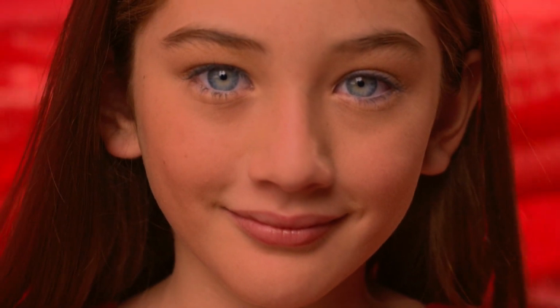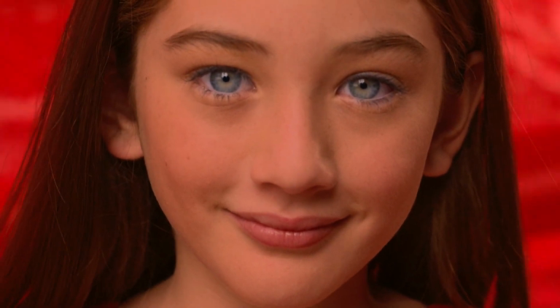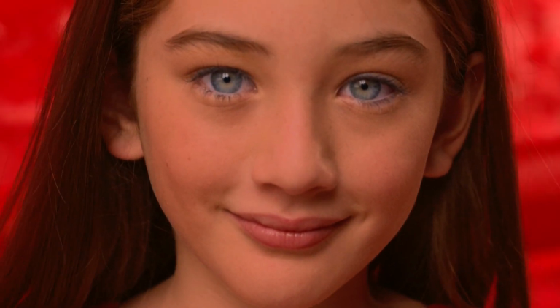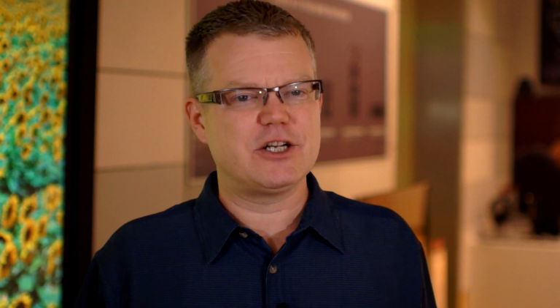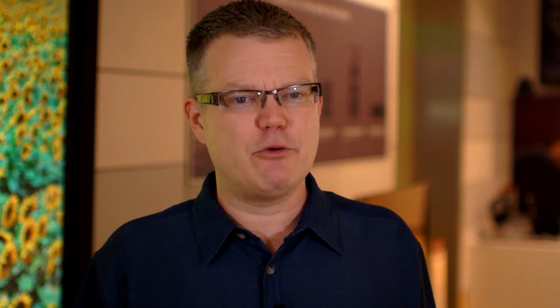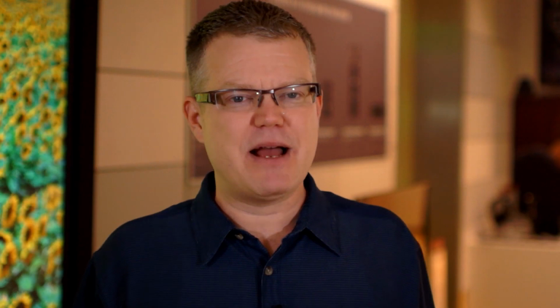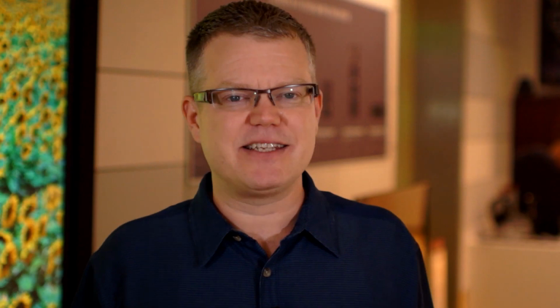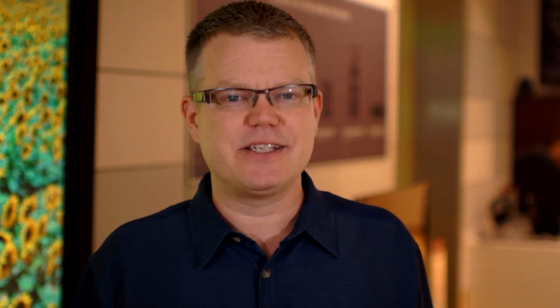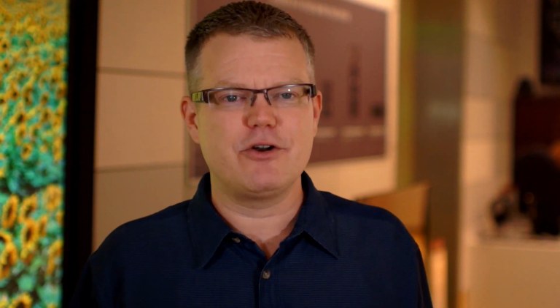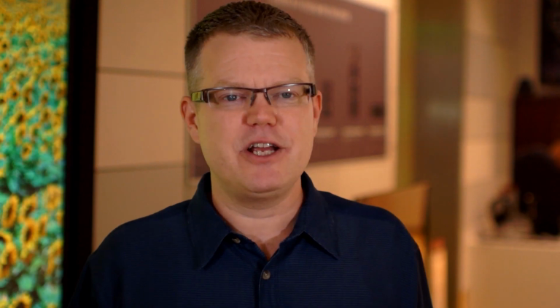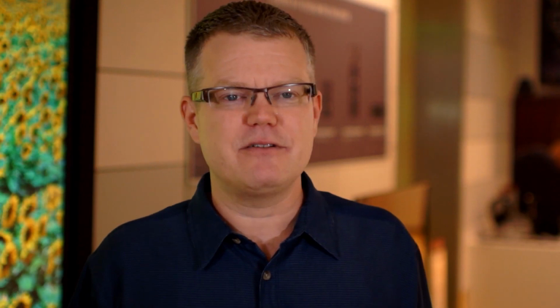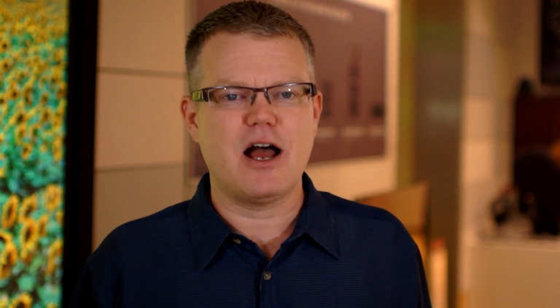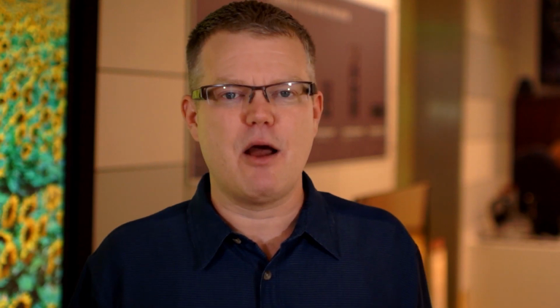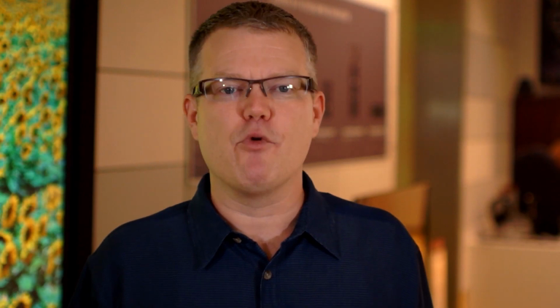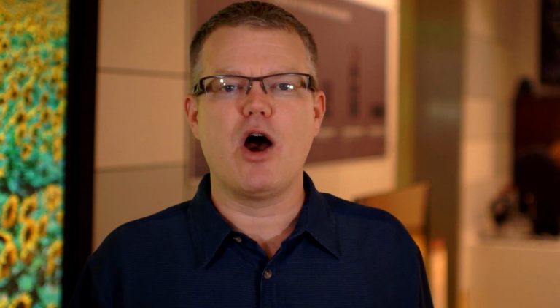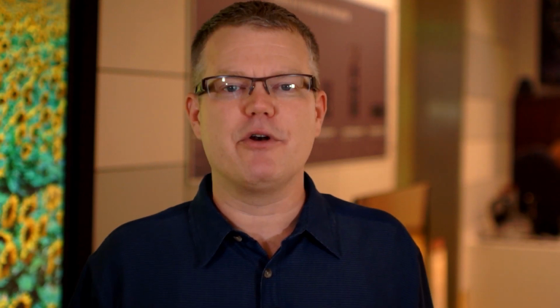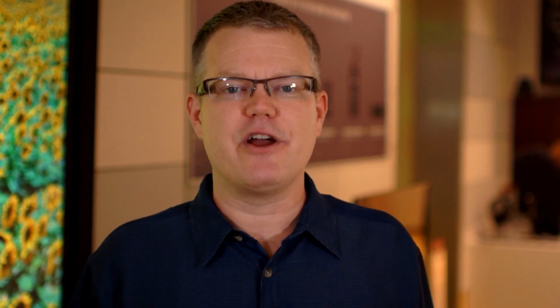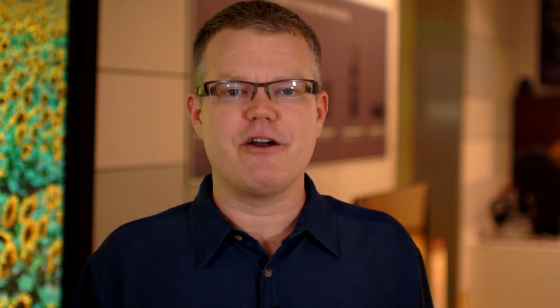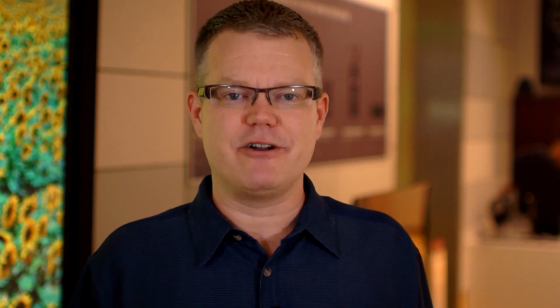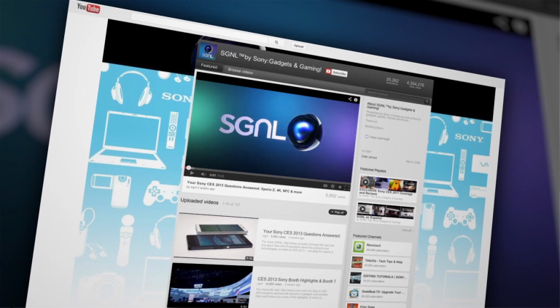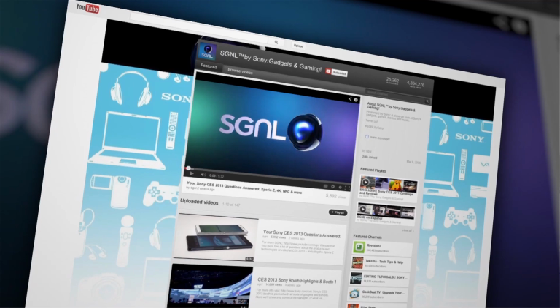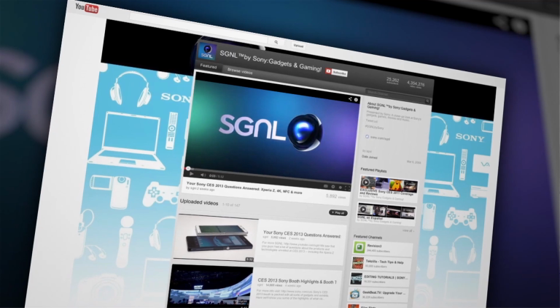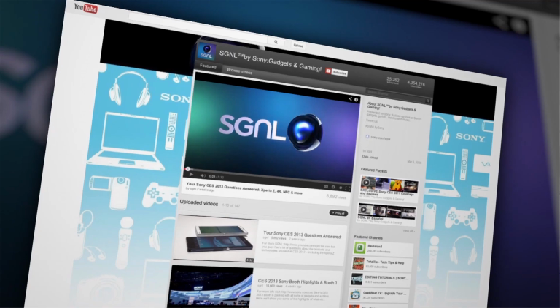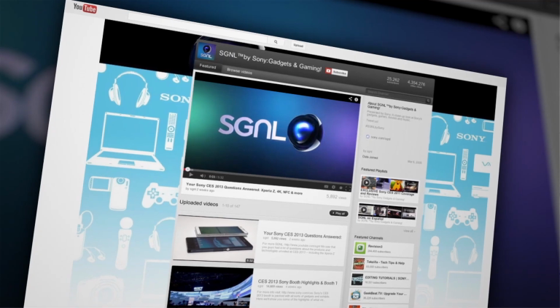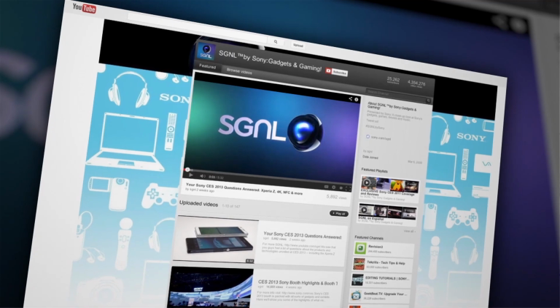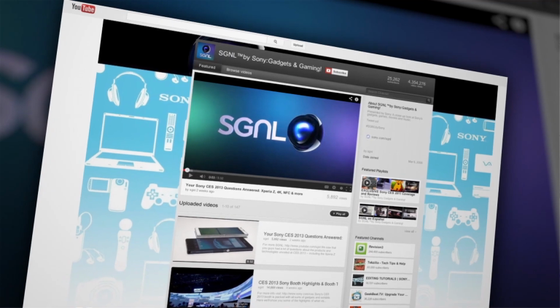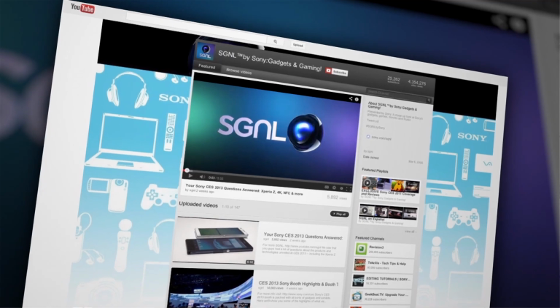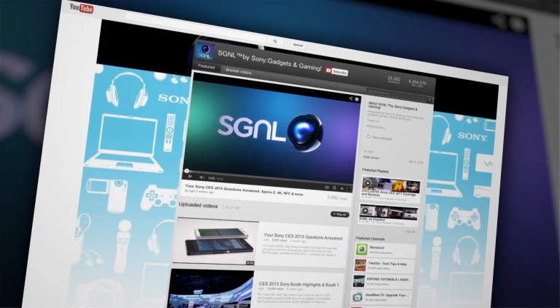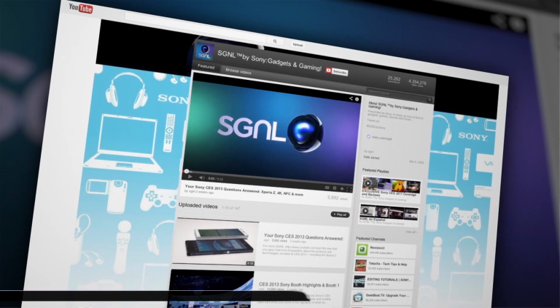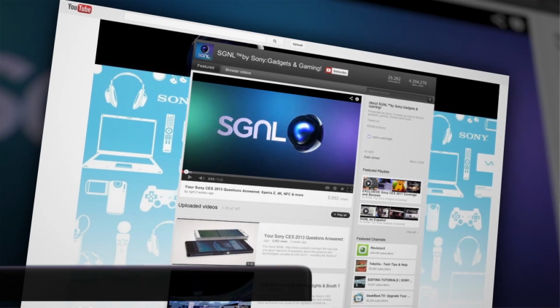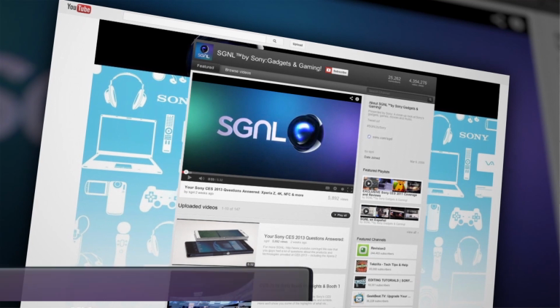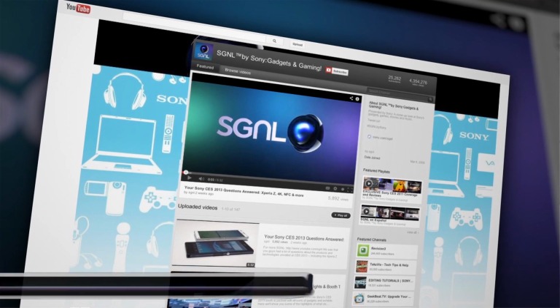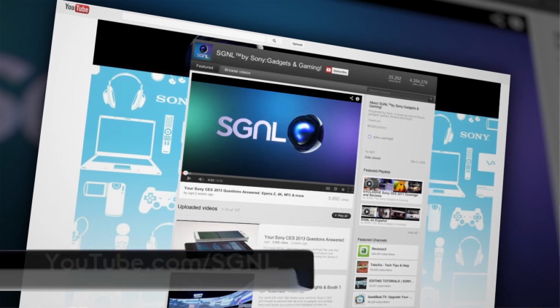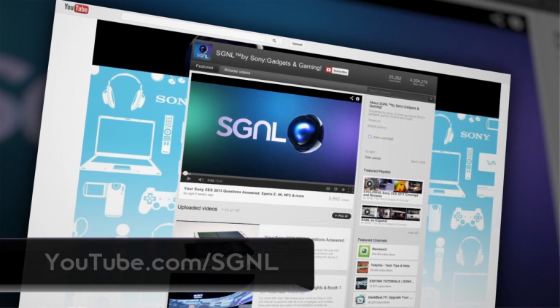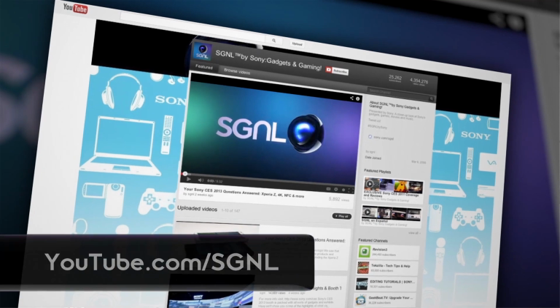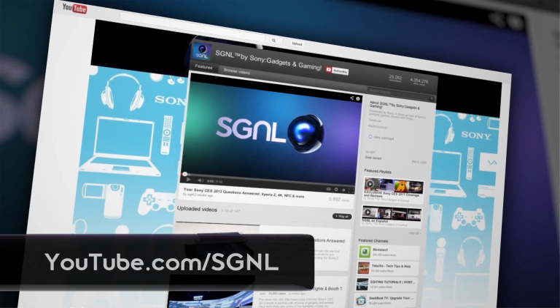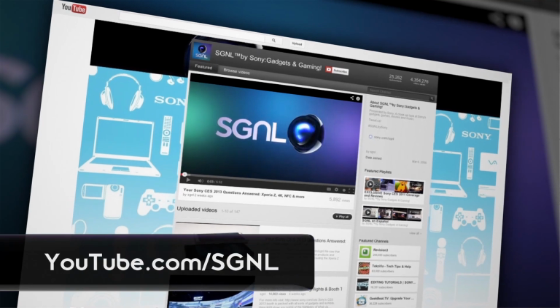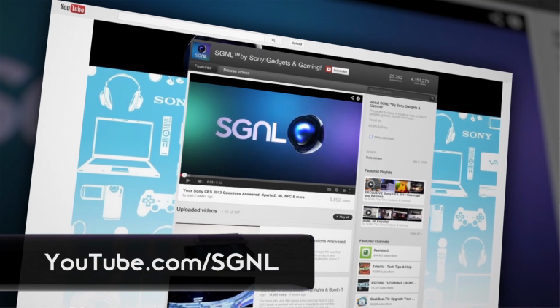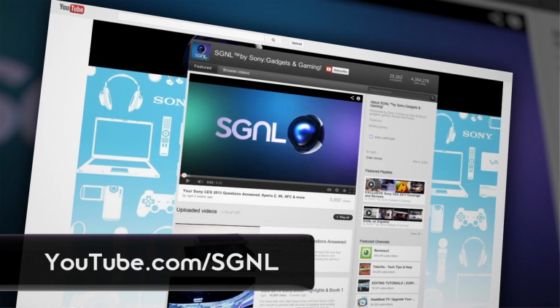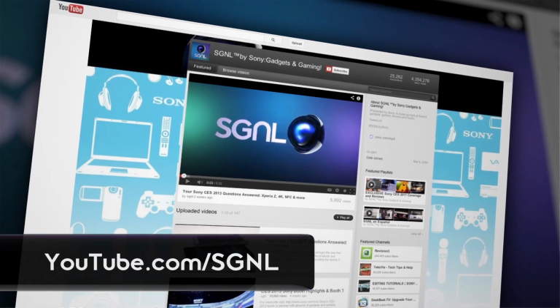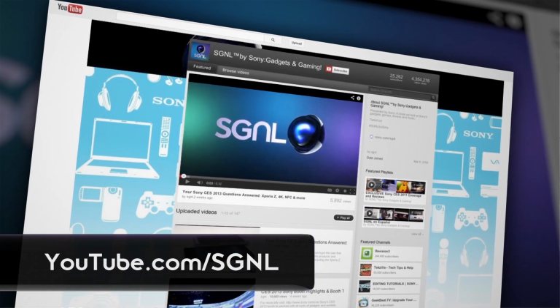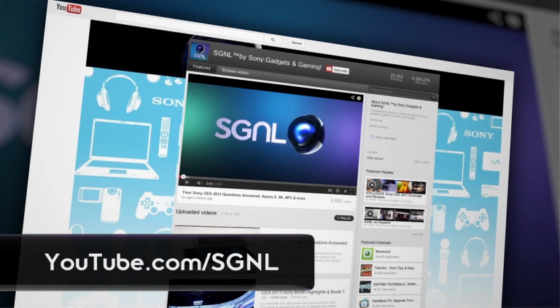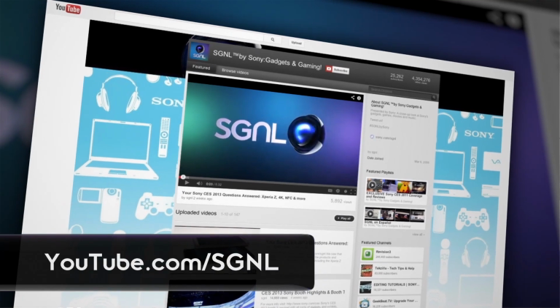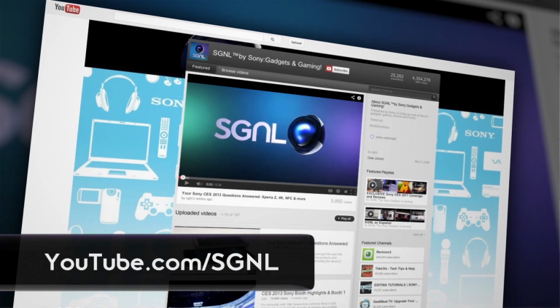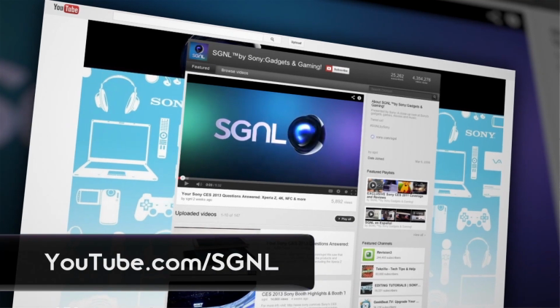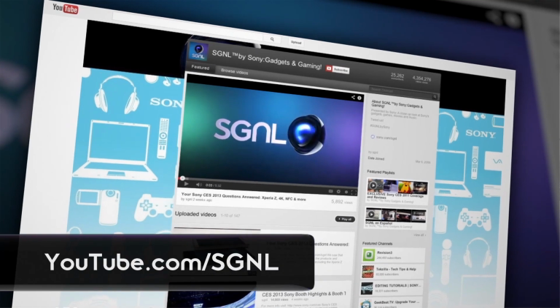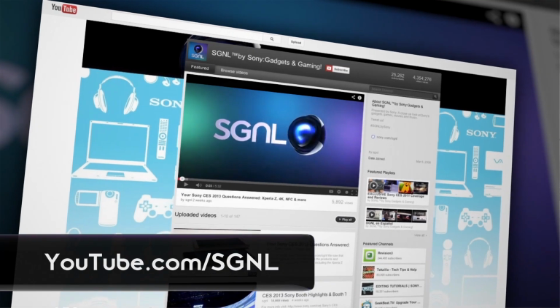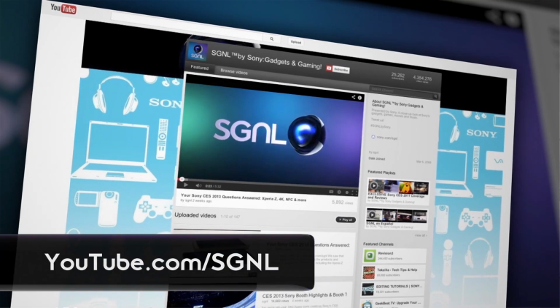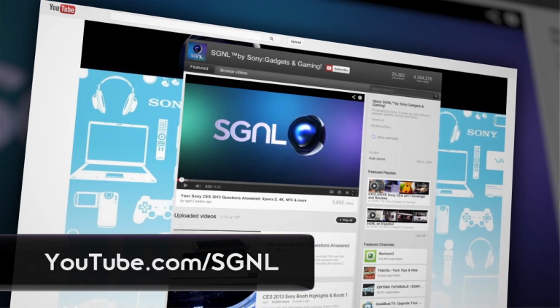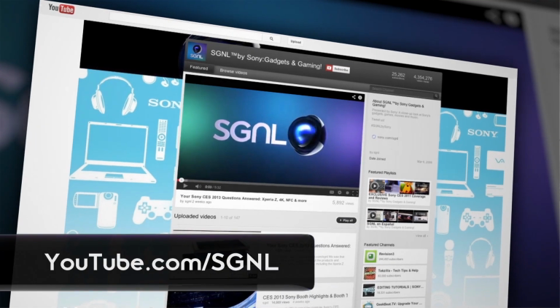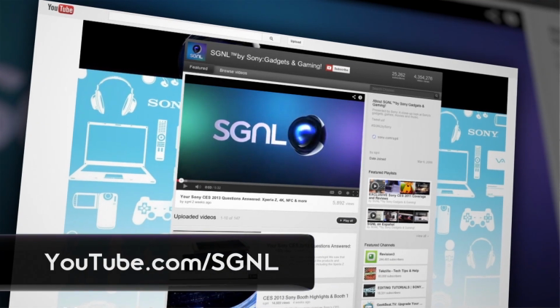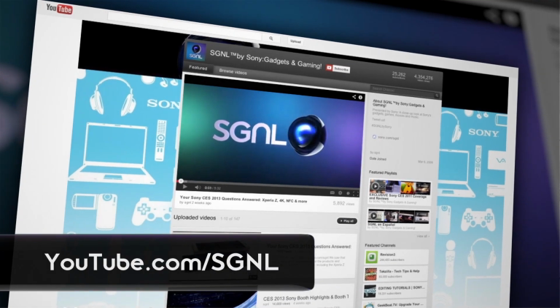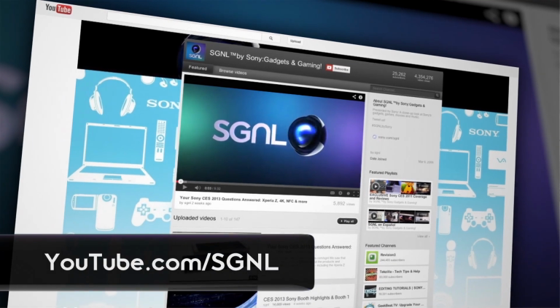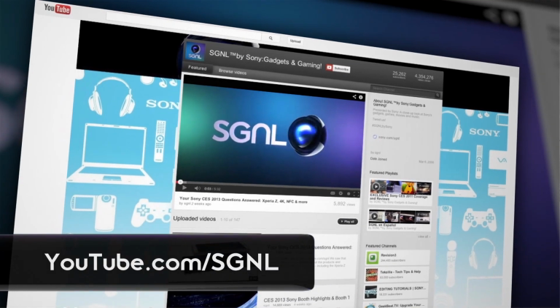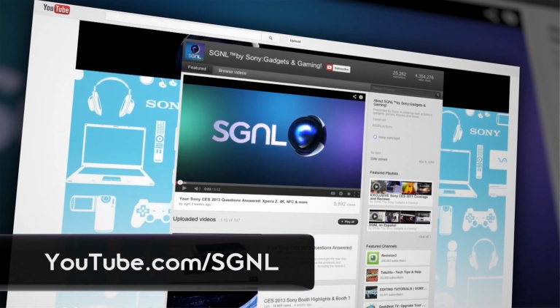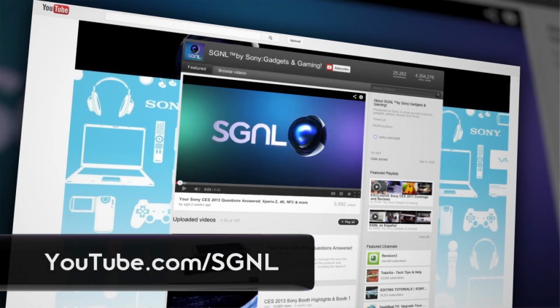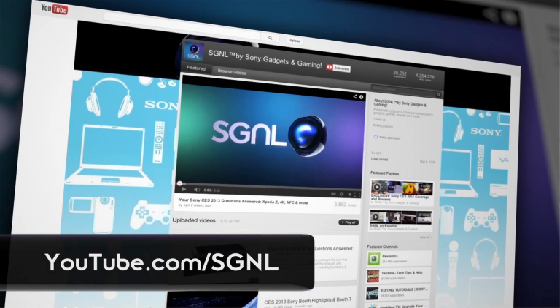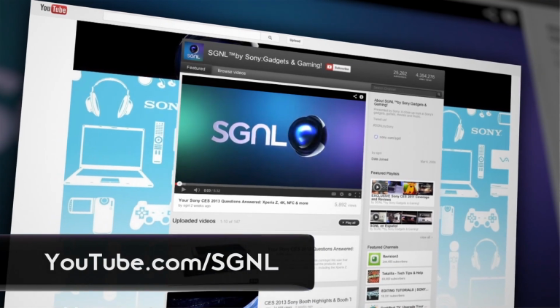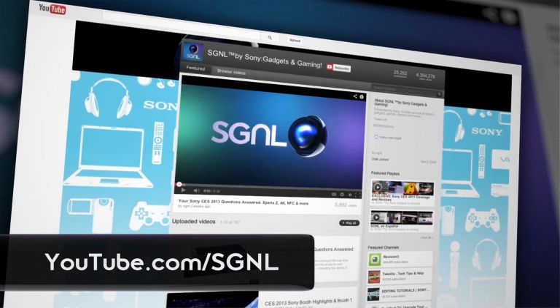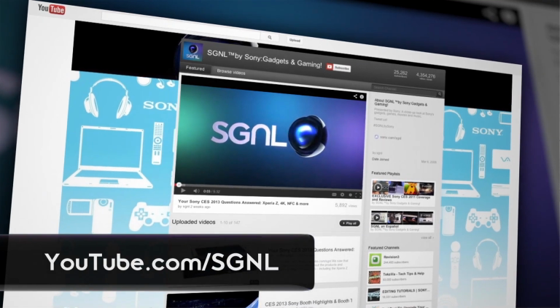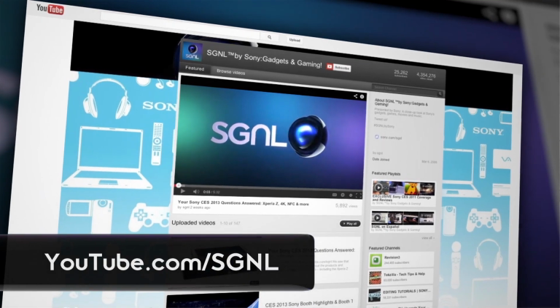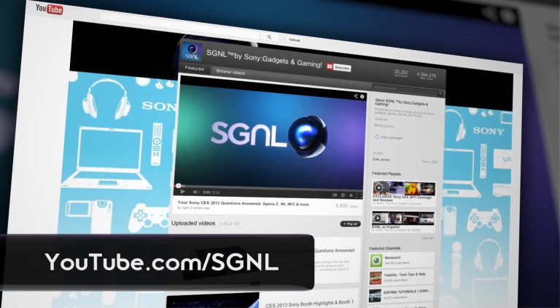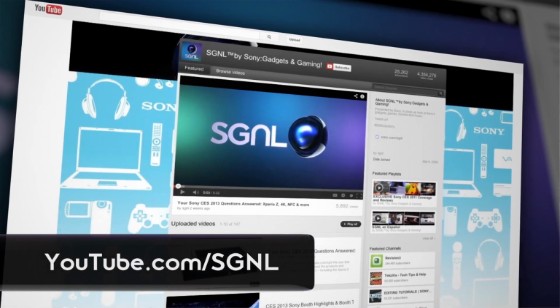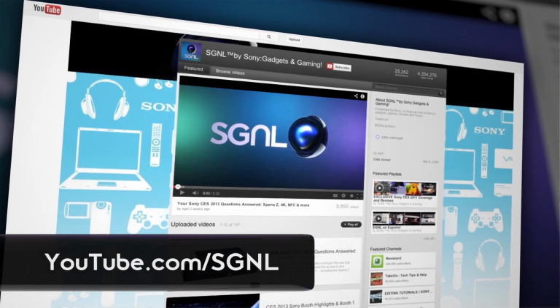For Signal by Sony, I'm Robert Heron. For more, visit us at youtube.com/signalbysony.